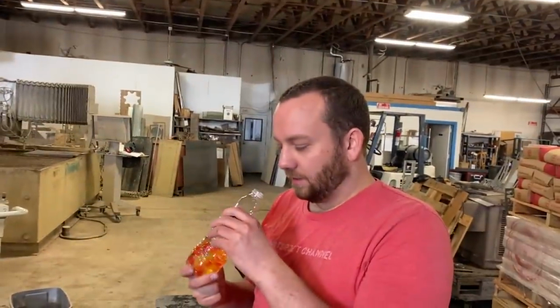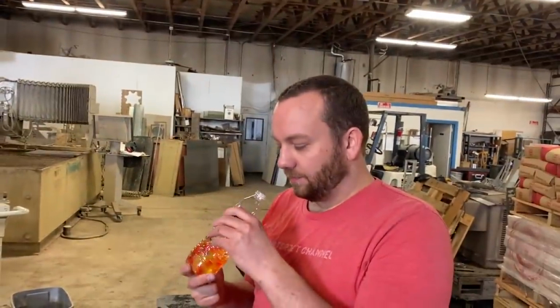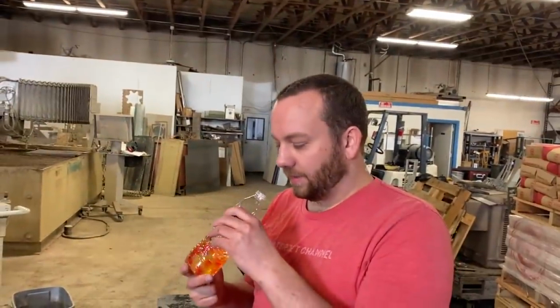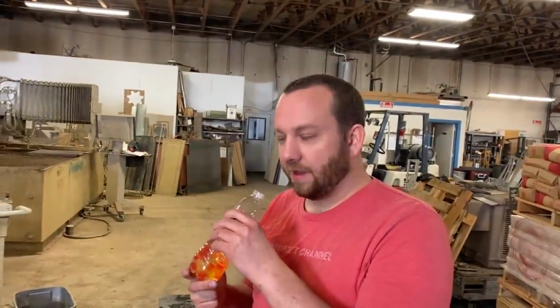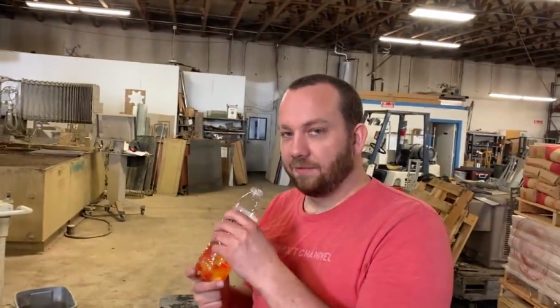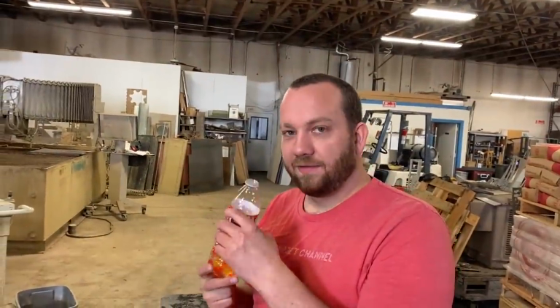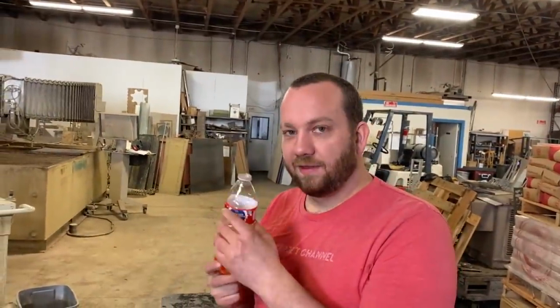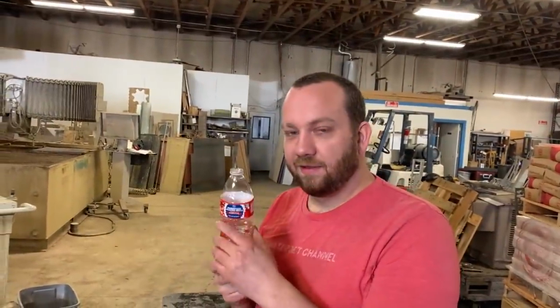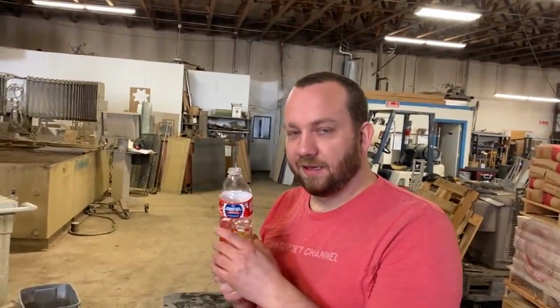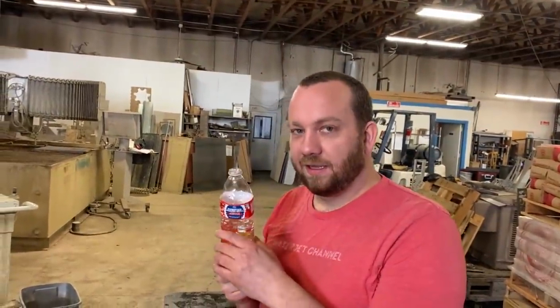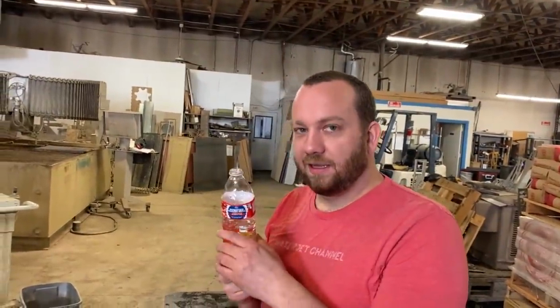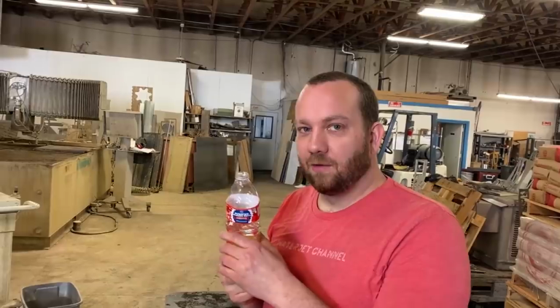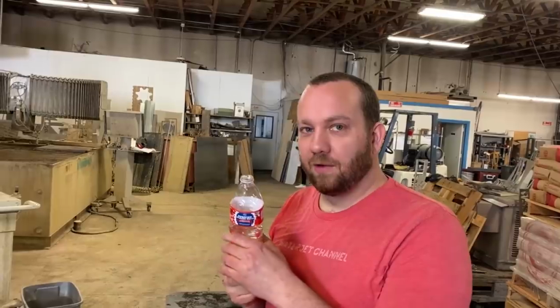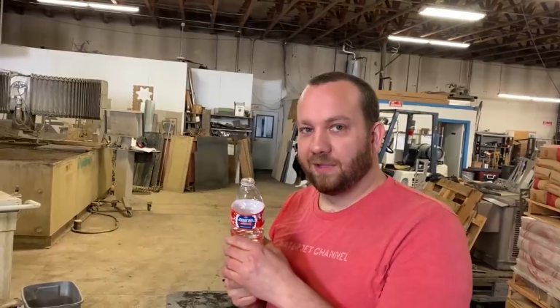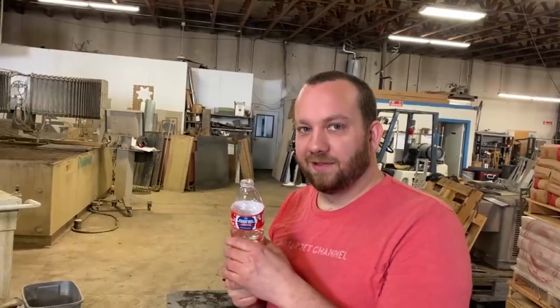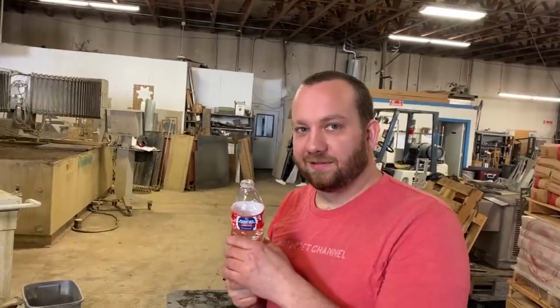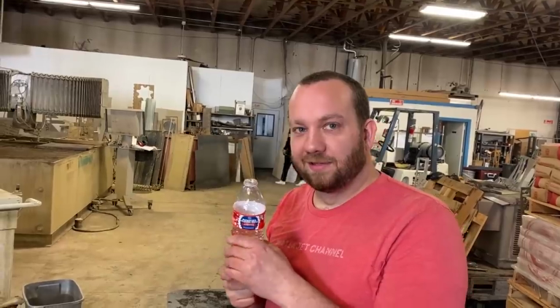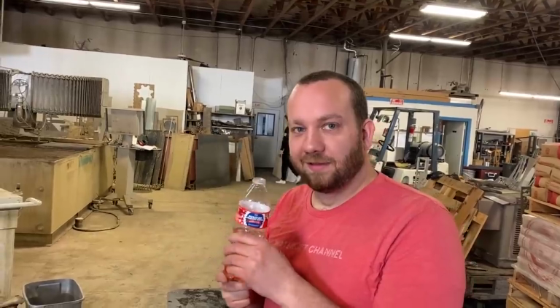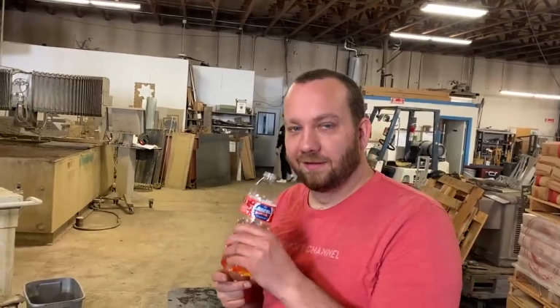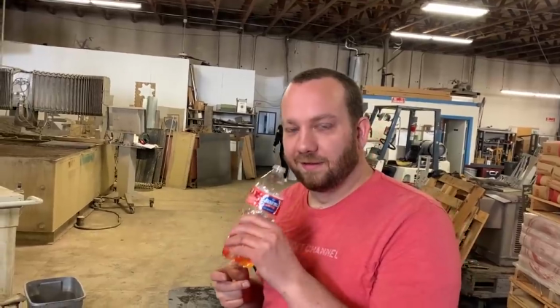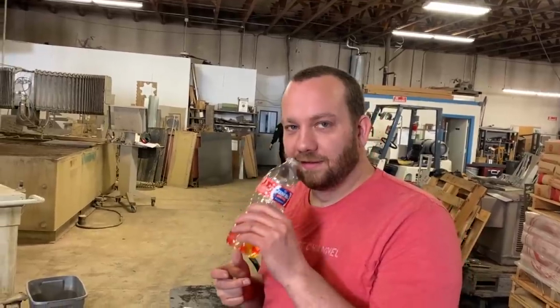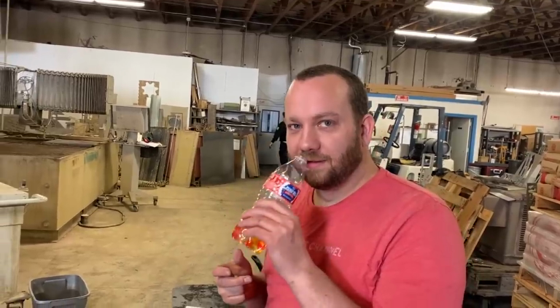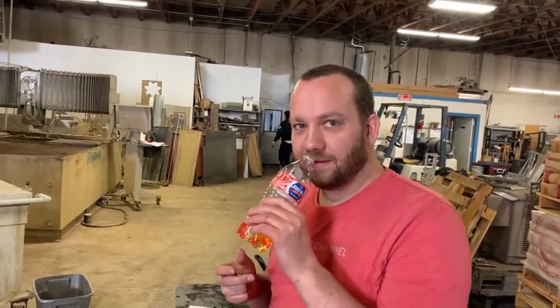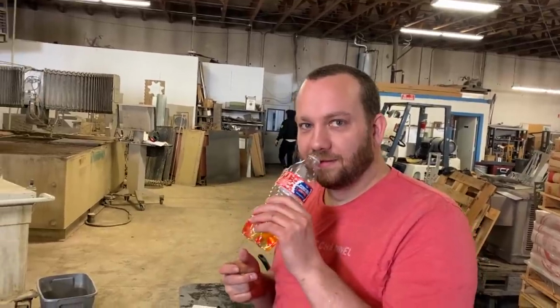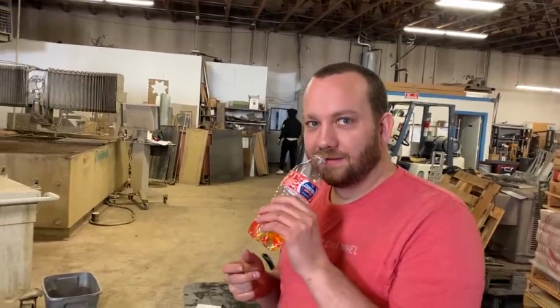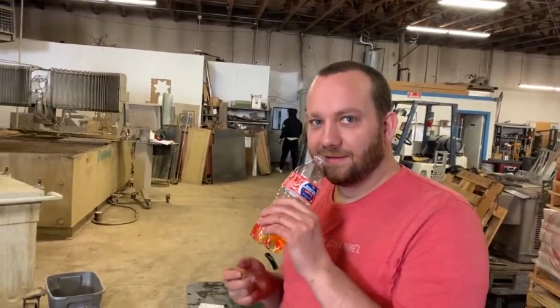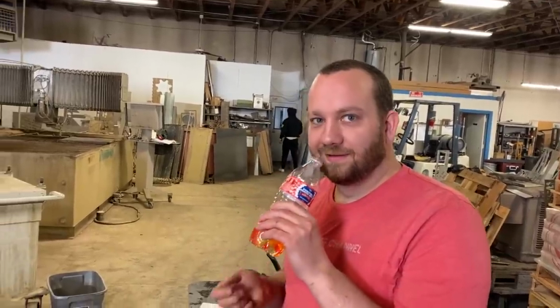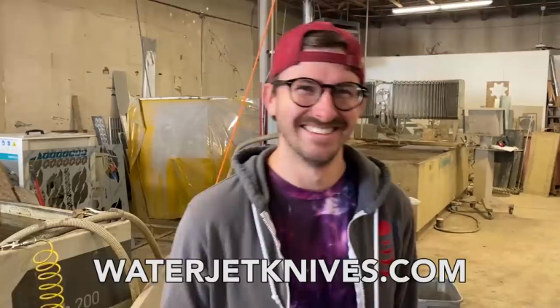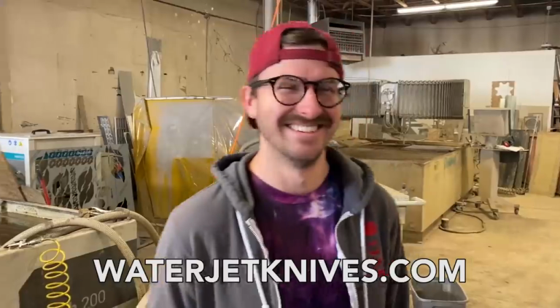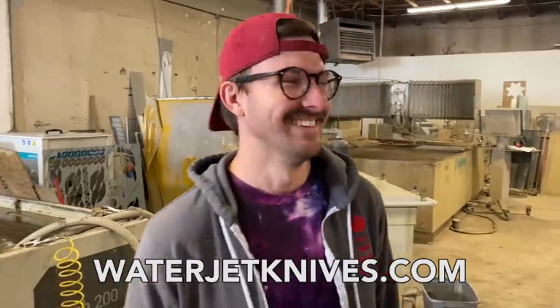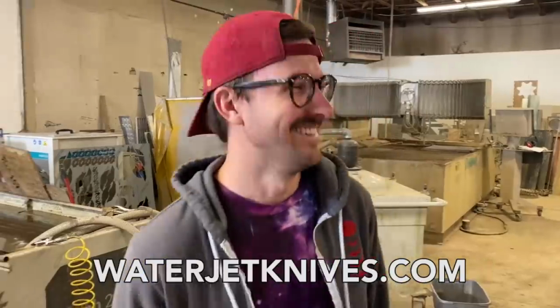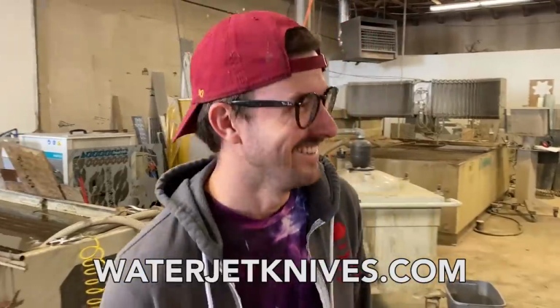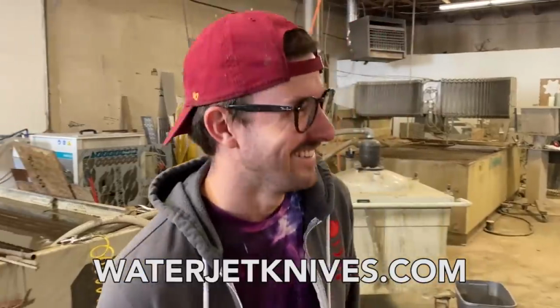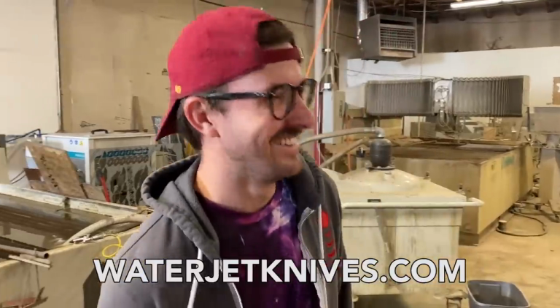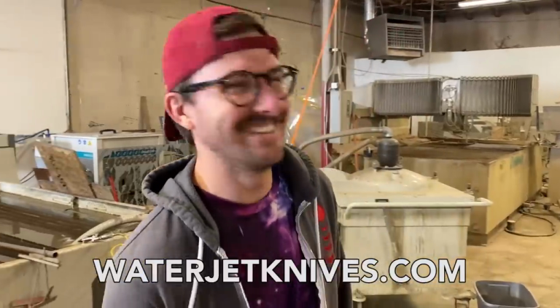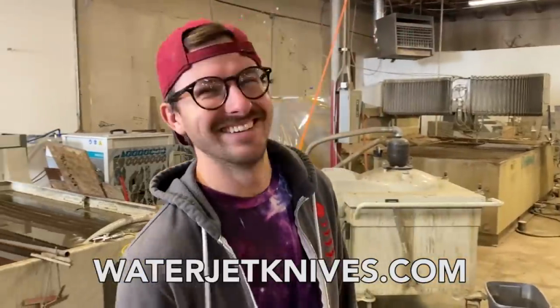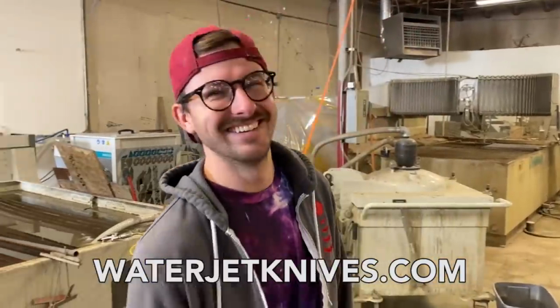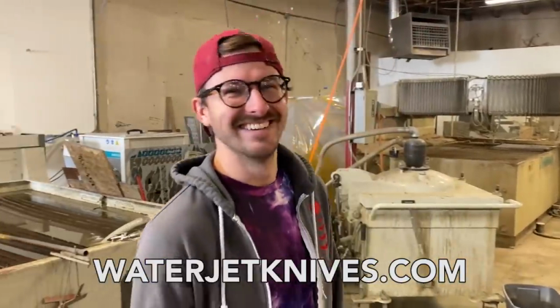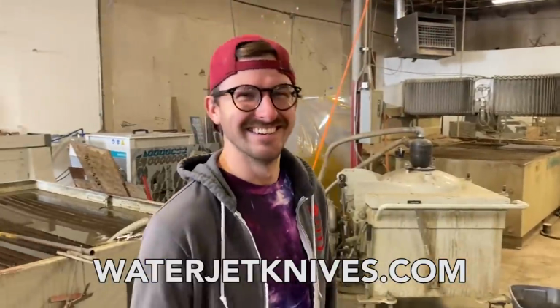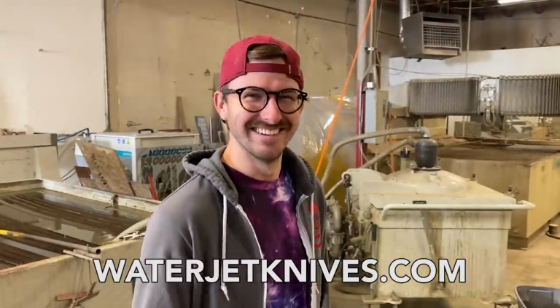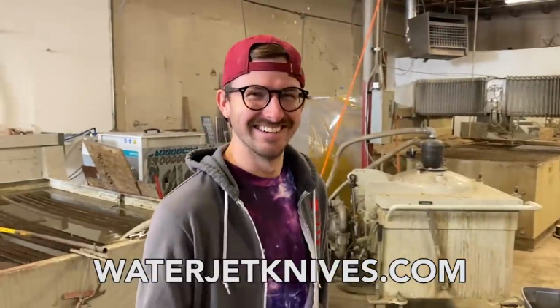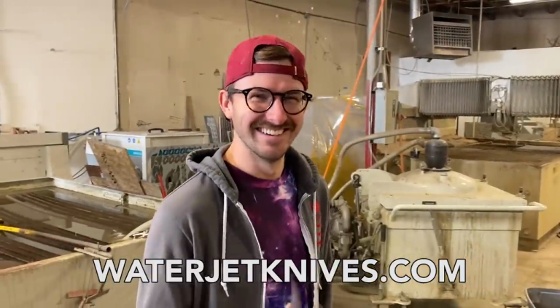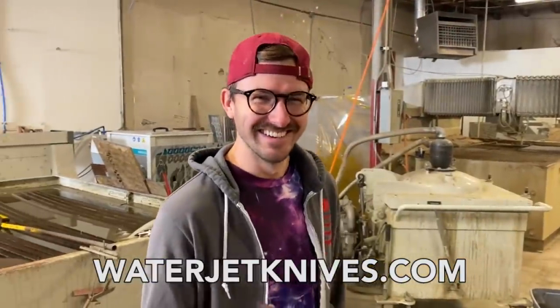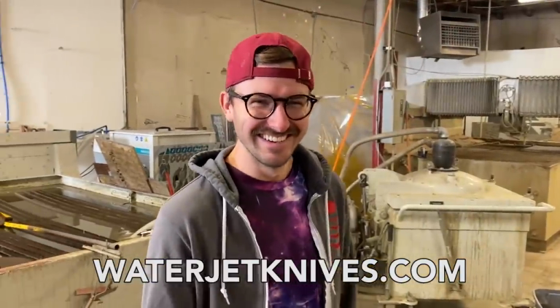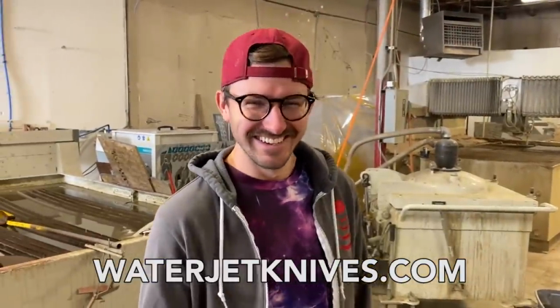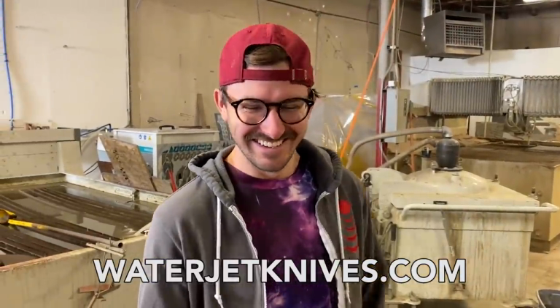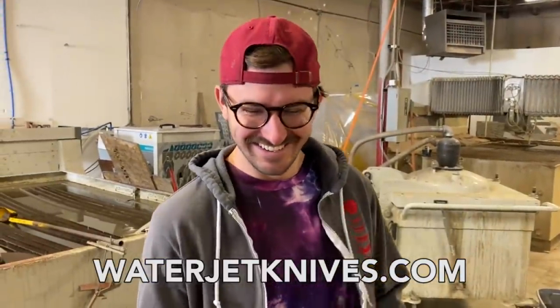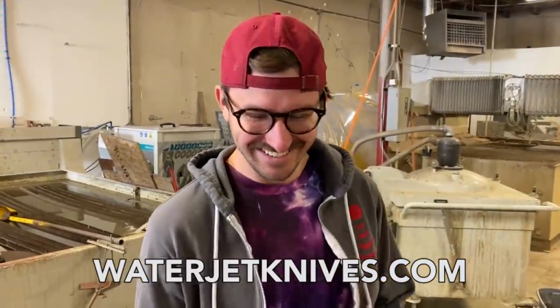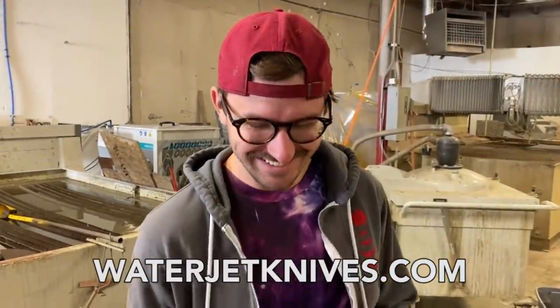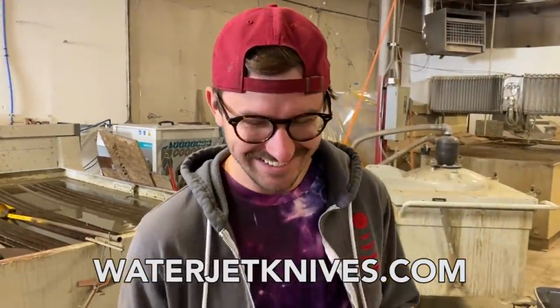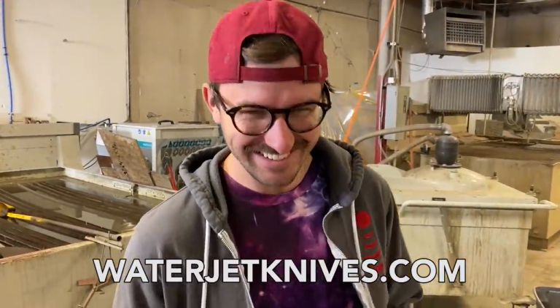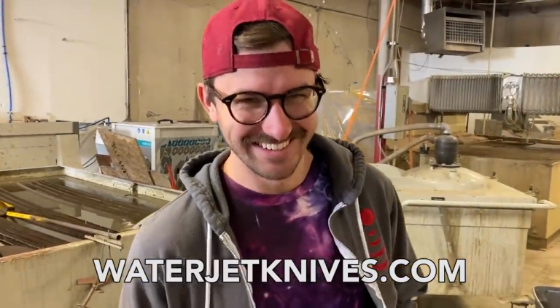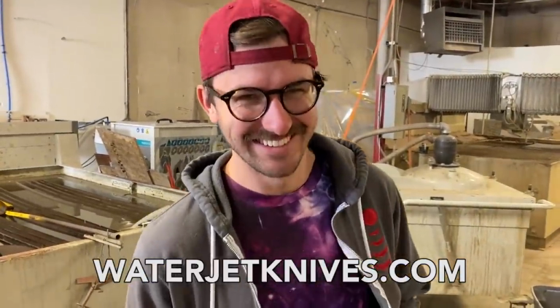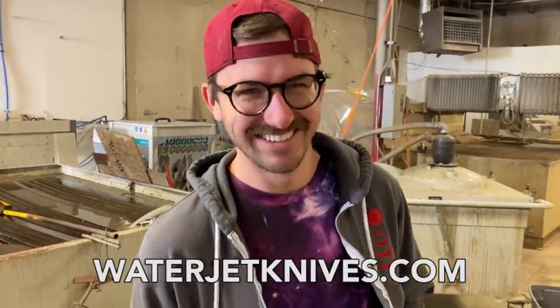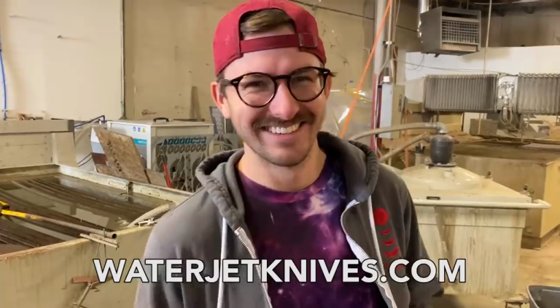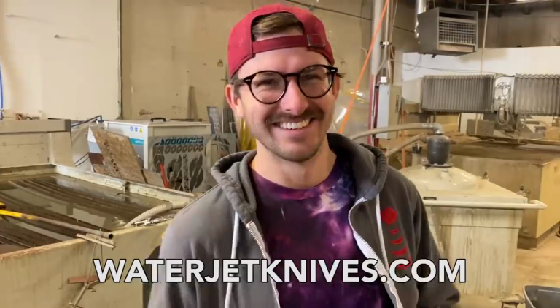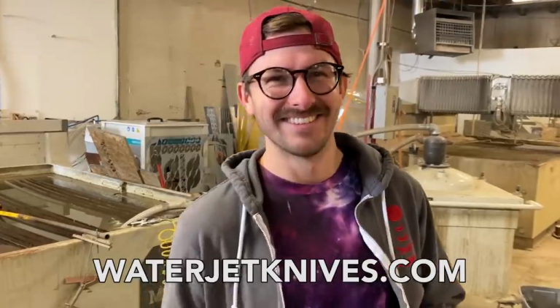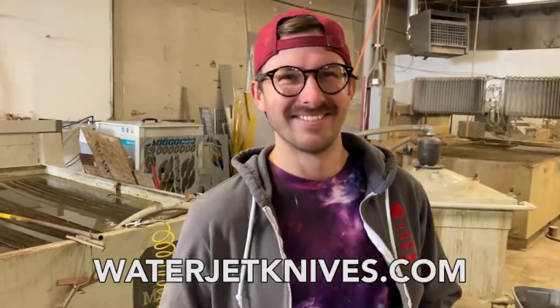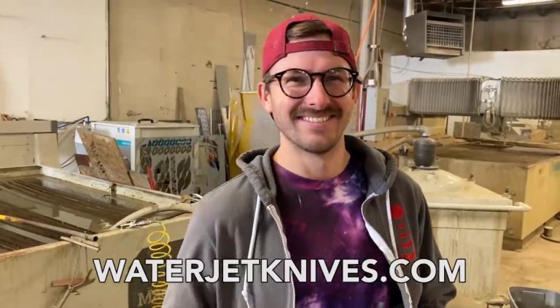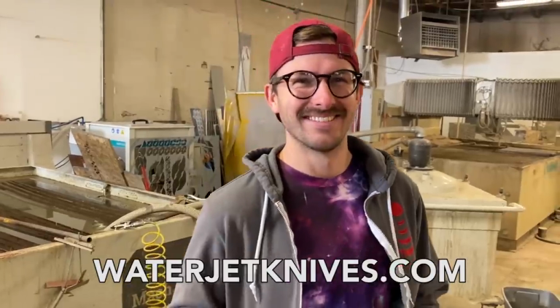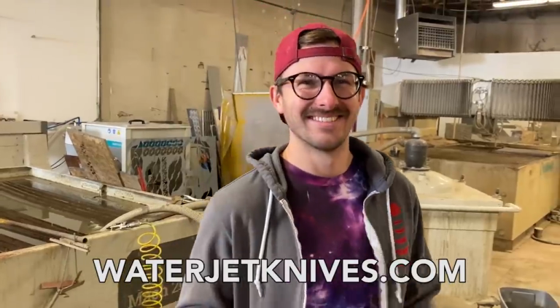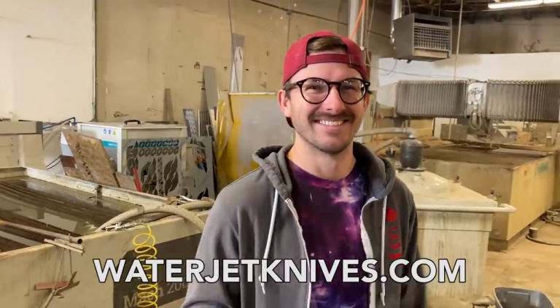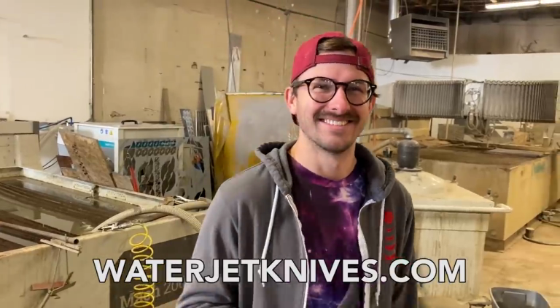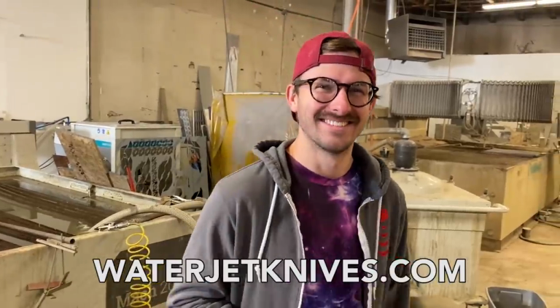I read that you can eat Orbeez. Go to waterjetknives.com, check out the sub box and everything else we offer there.